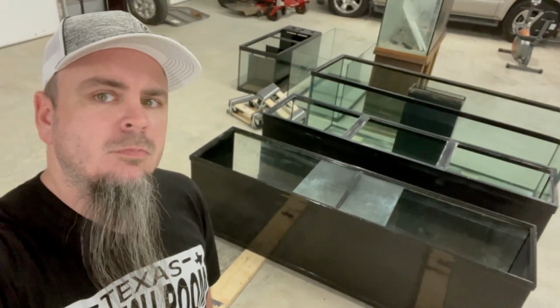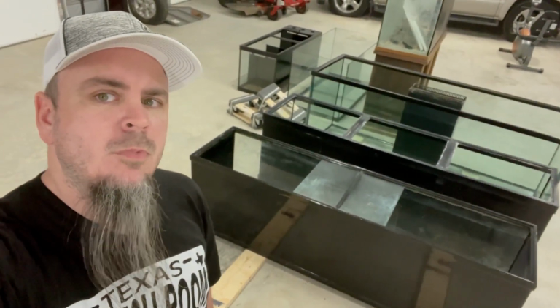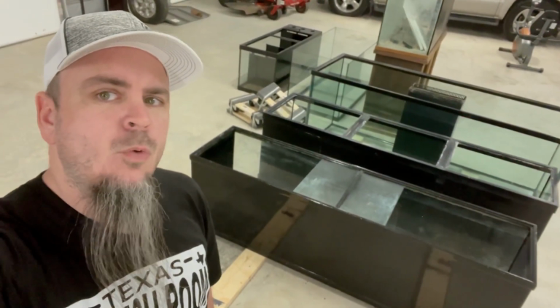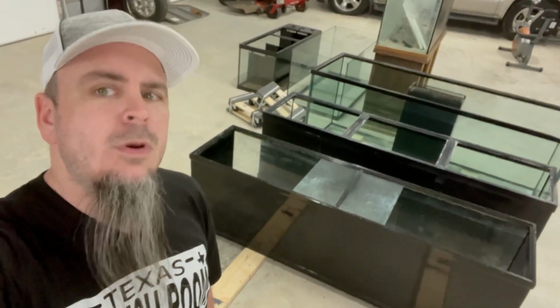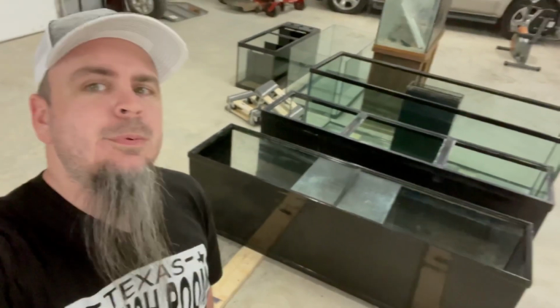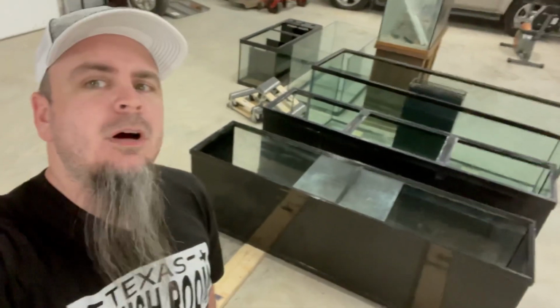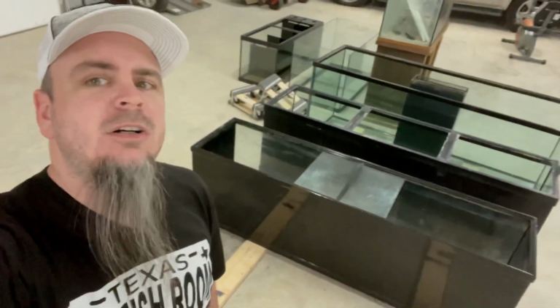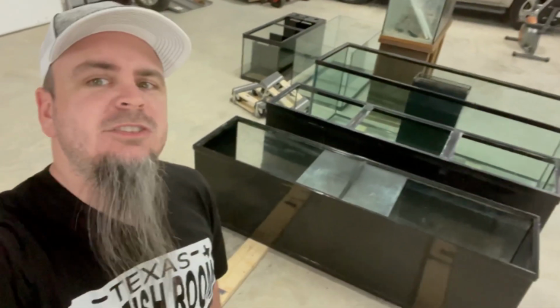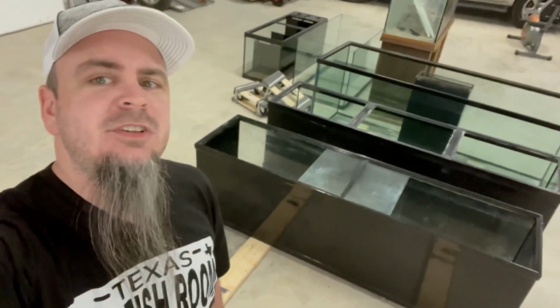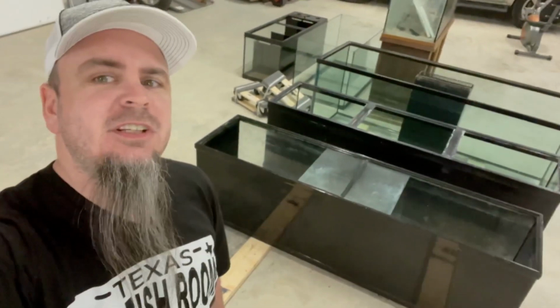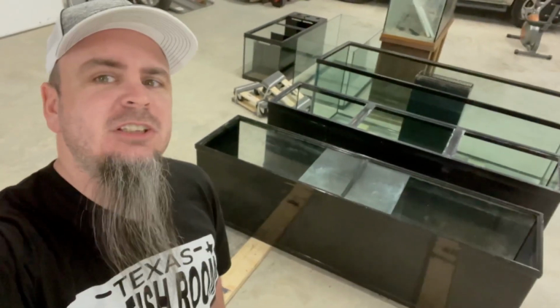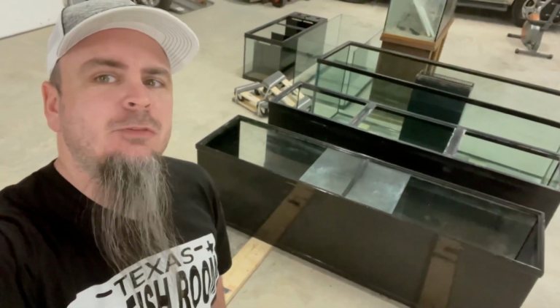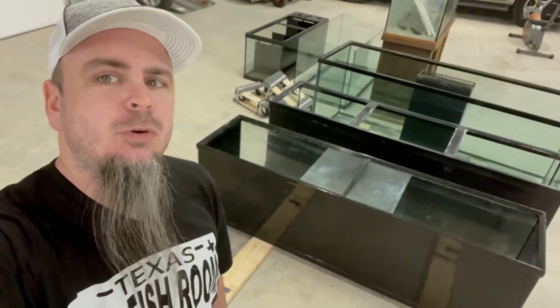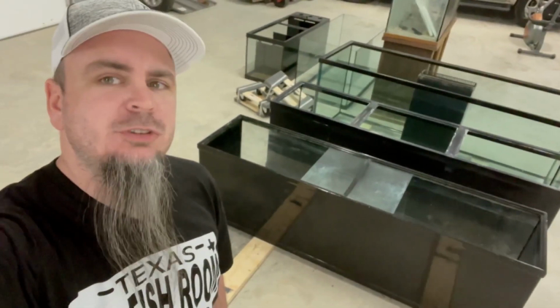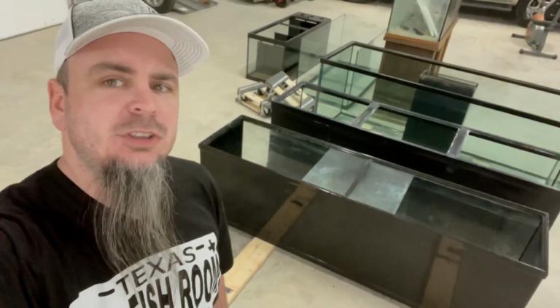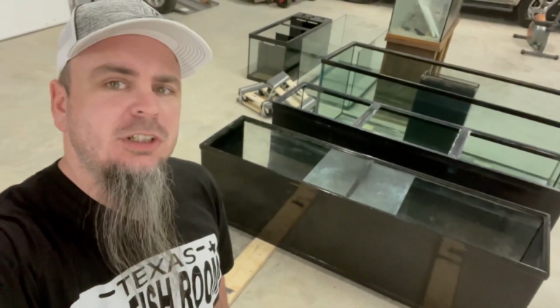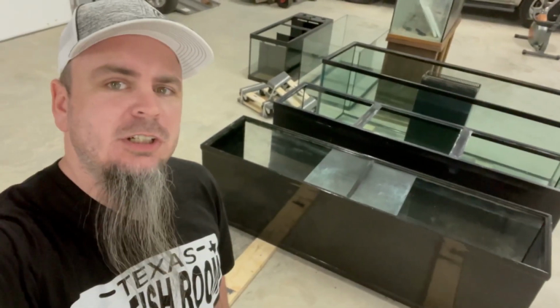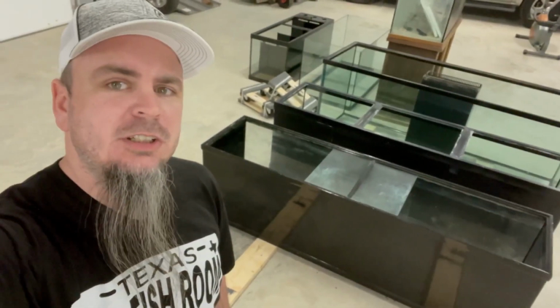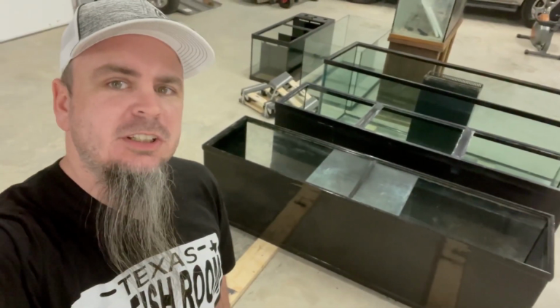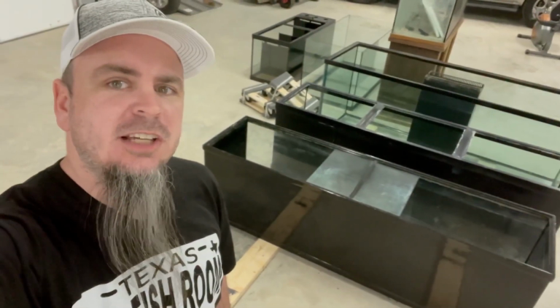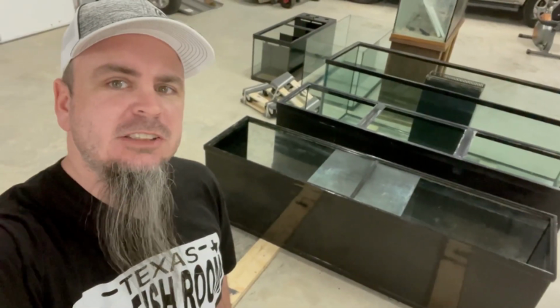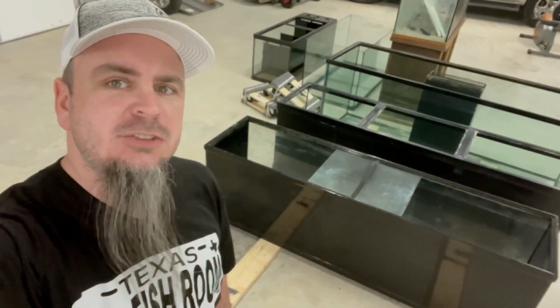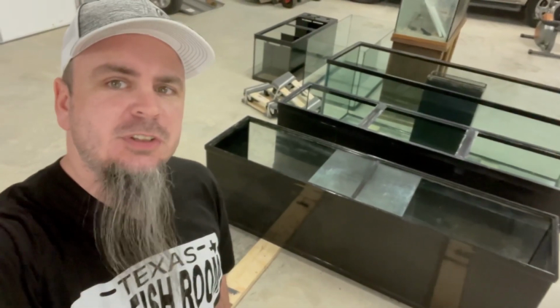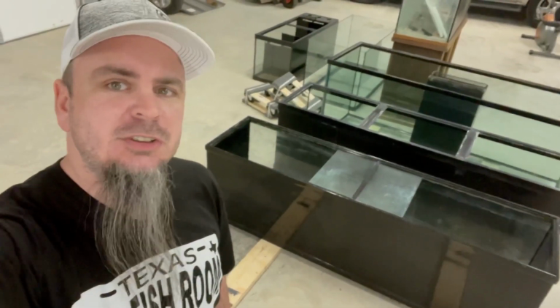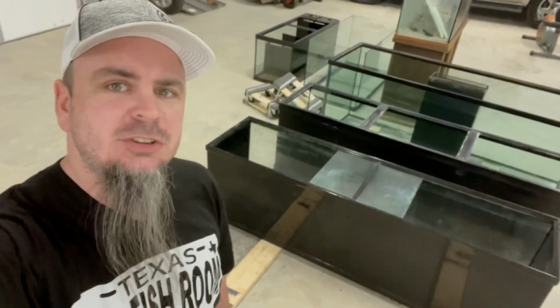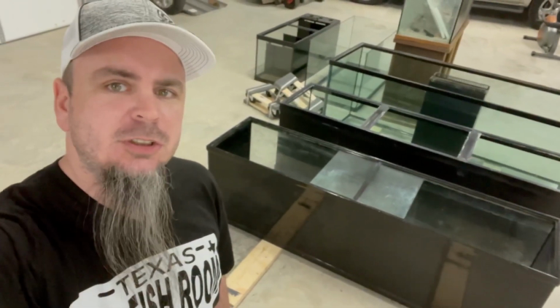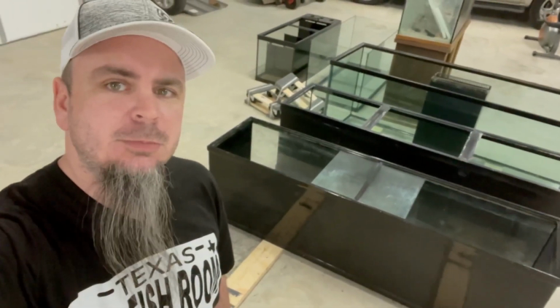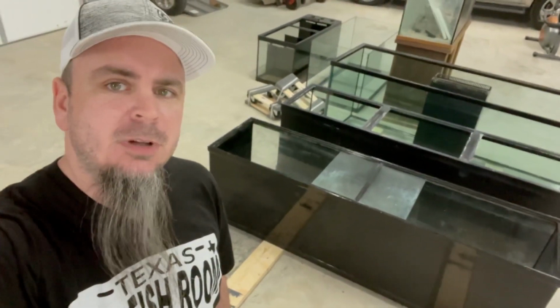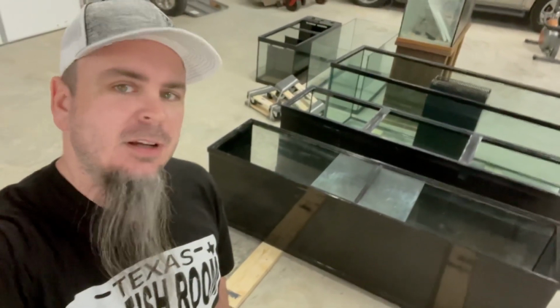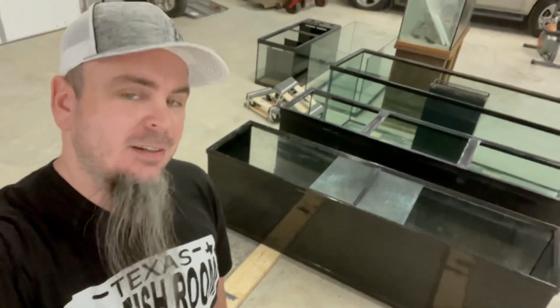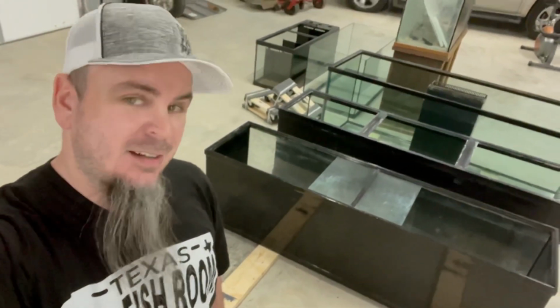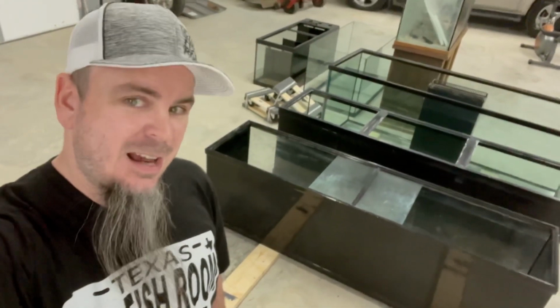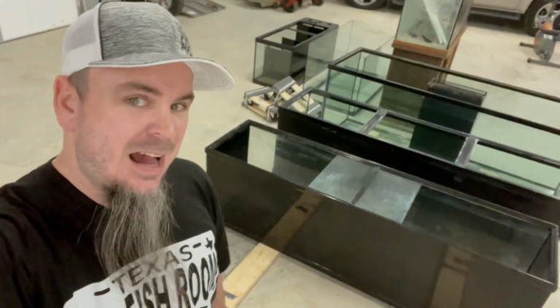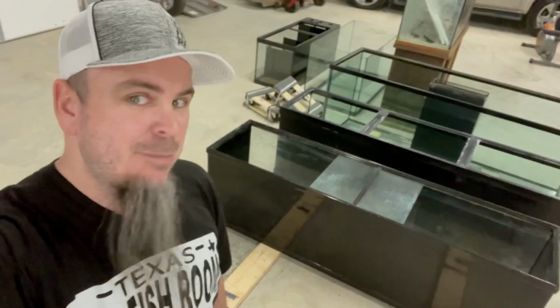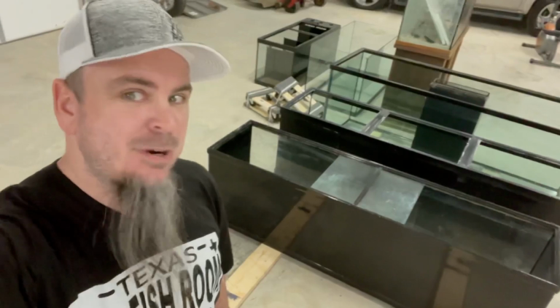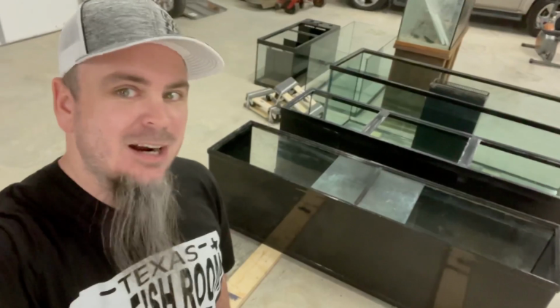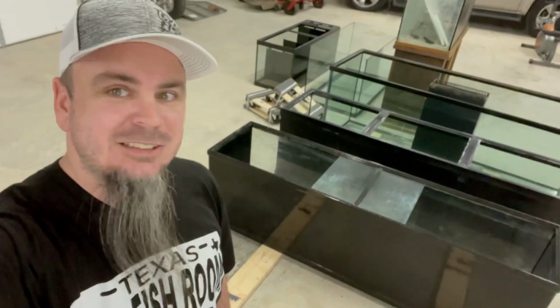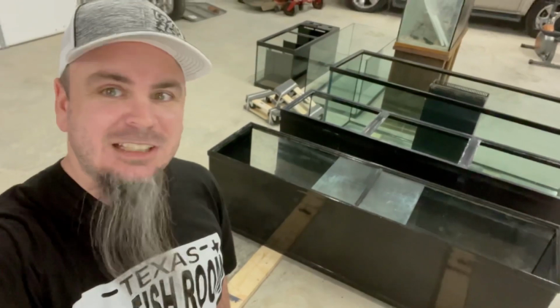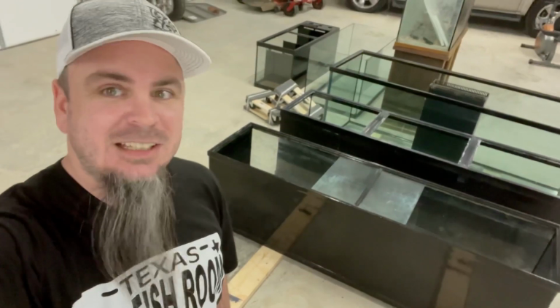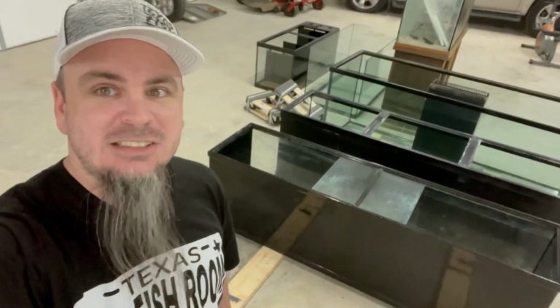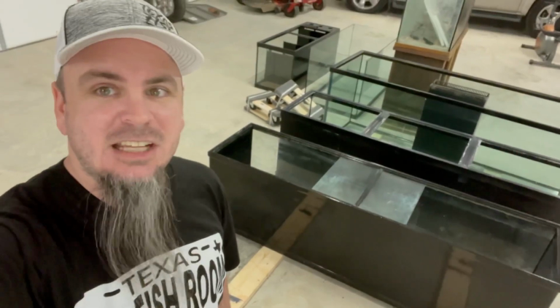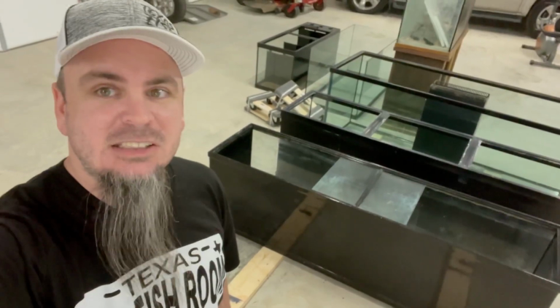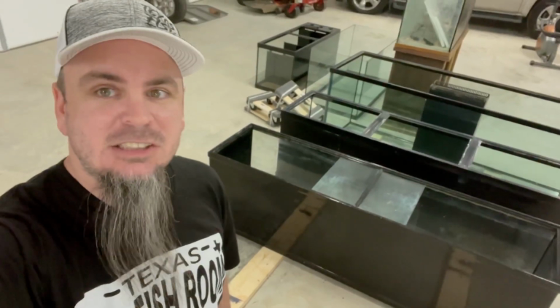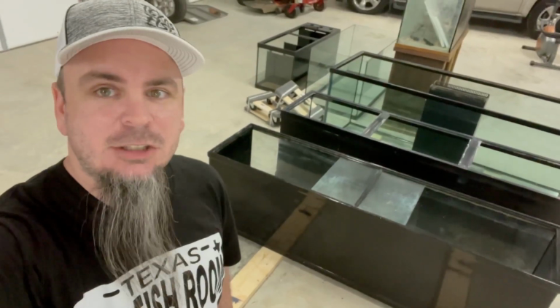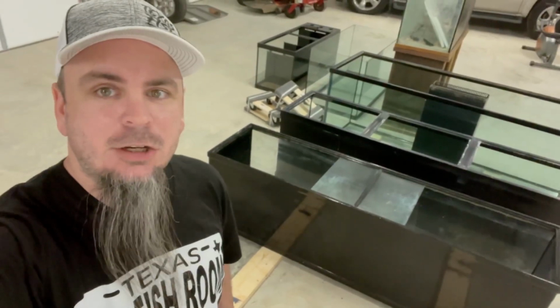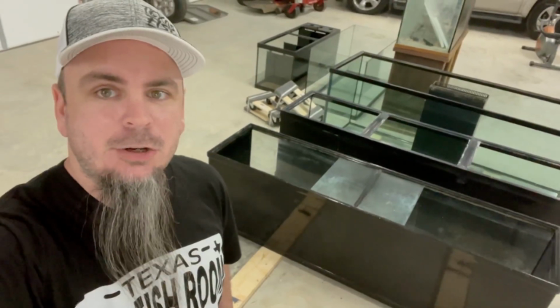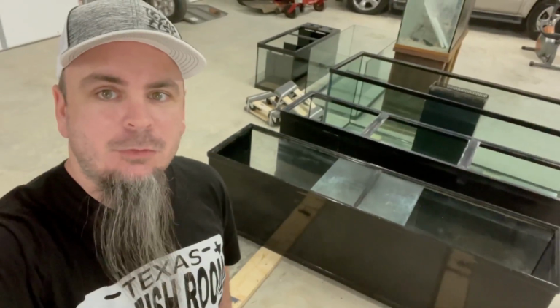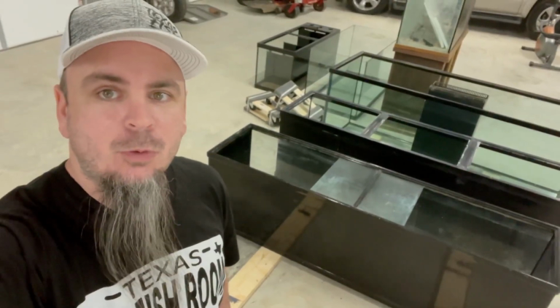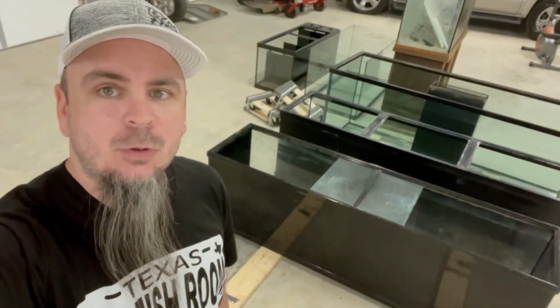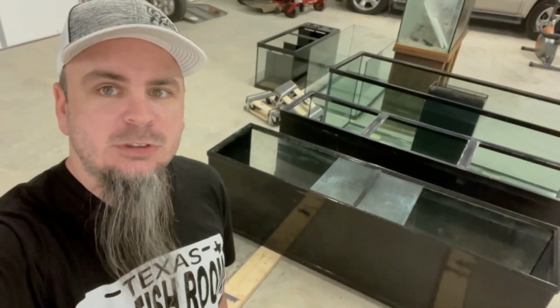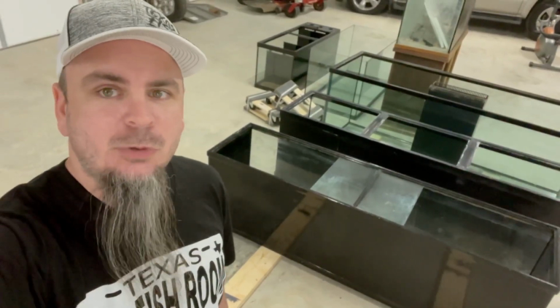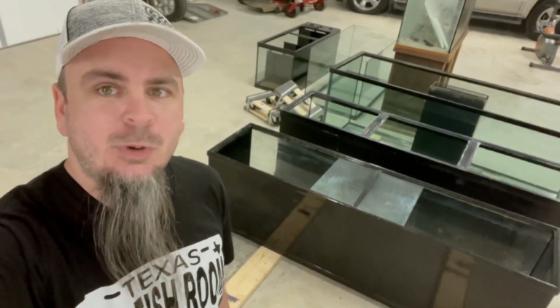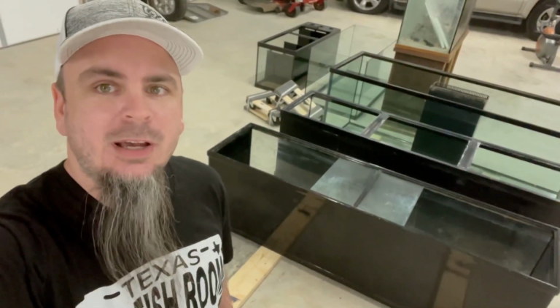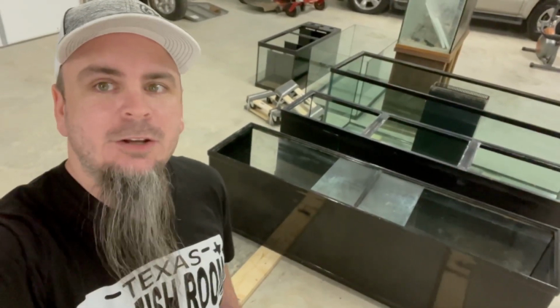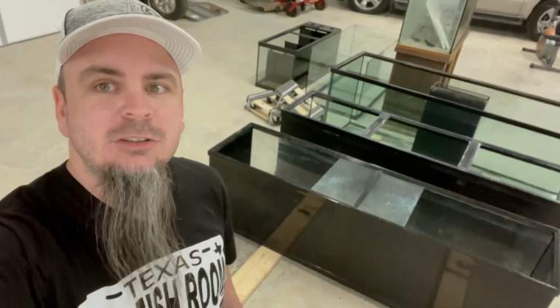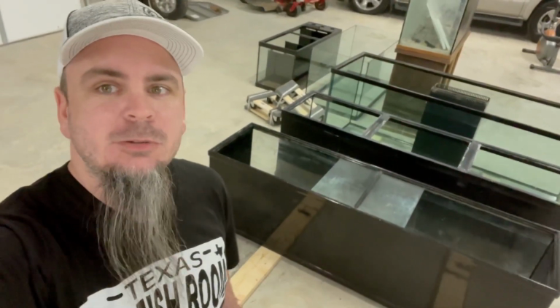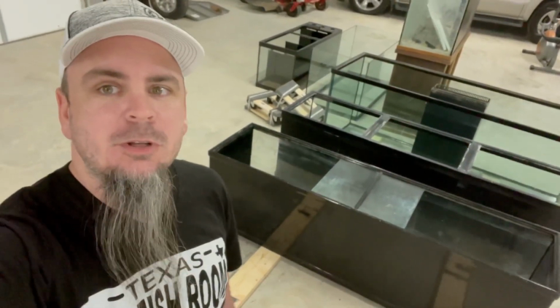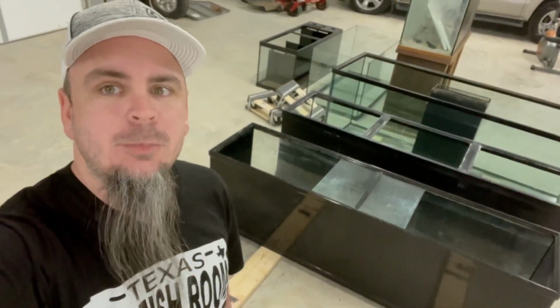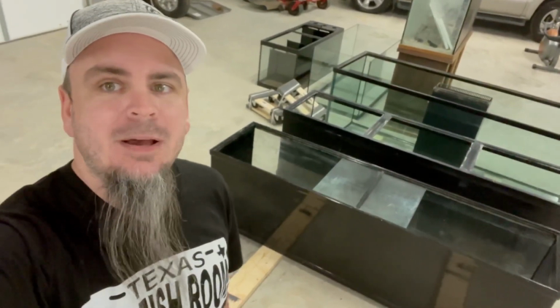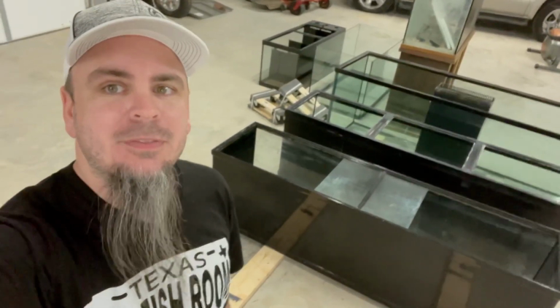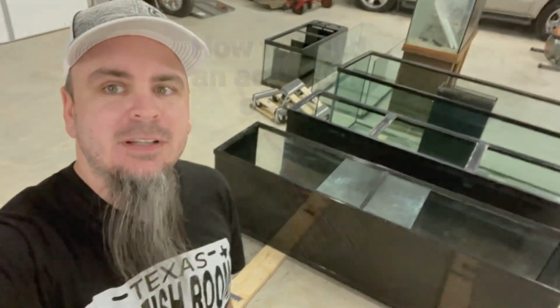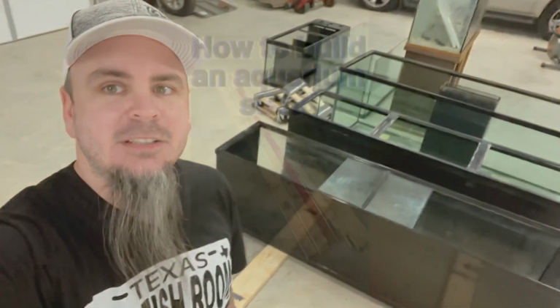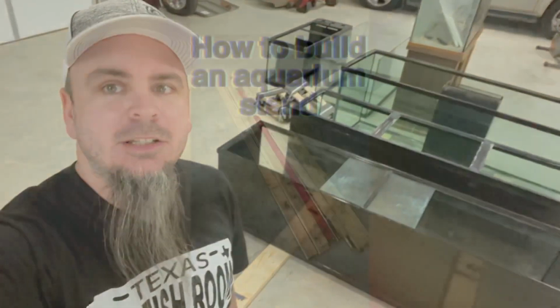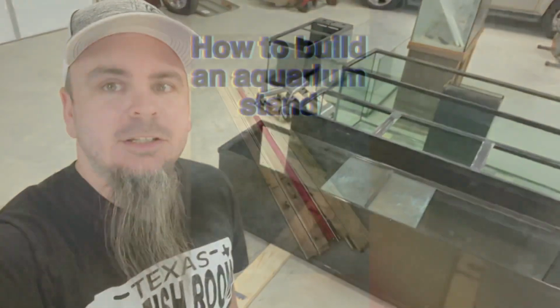What up y'all, it's Jeff Wilson here at the Texas Fish Room. I'm tired of seeing these tanks sitting on the floor, so we got to do something about that today.